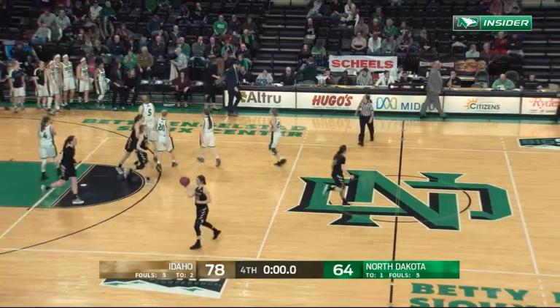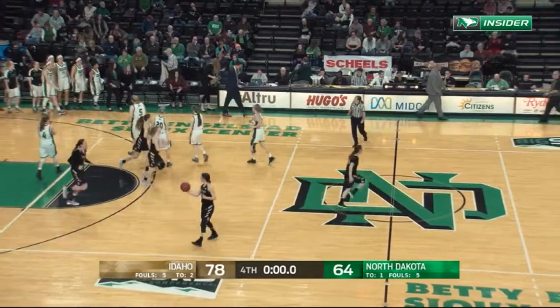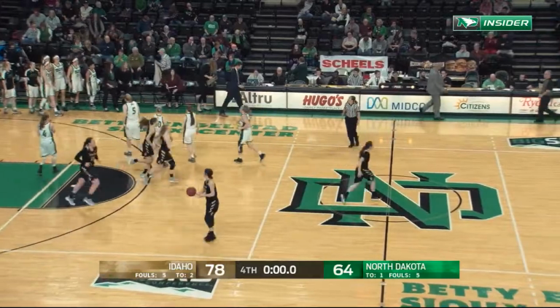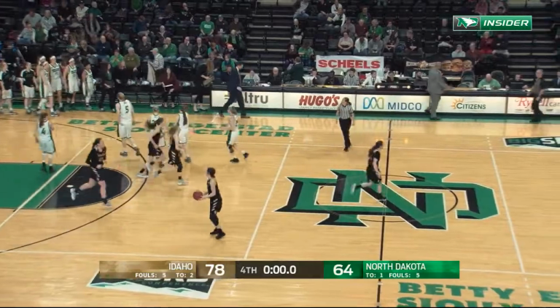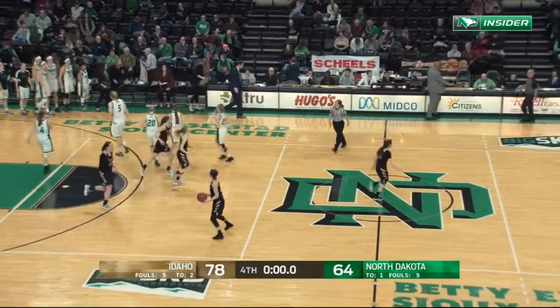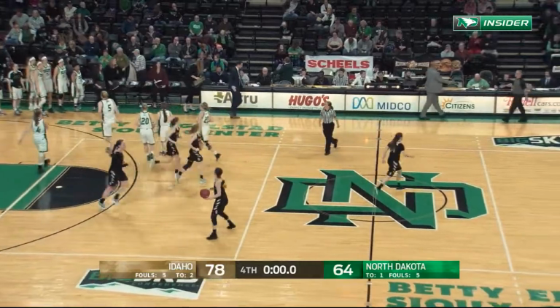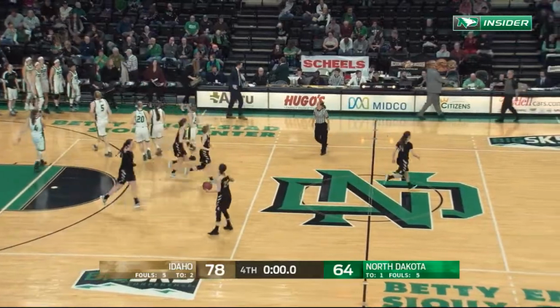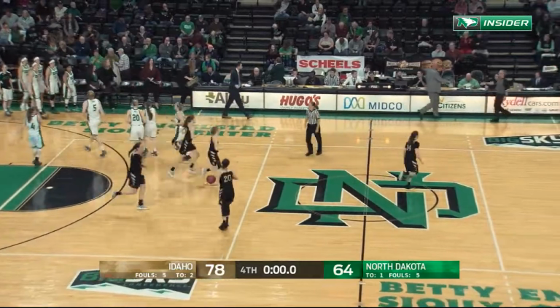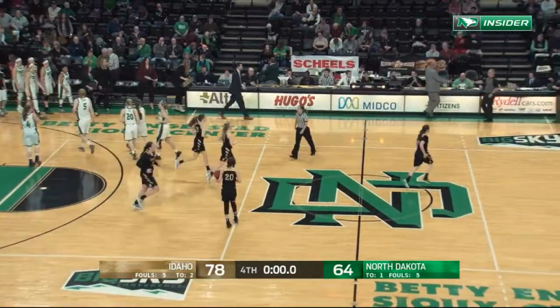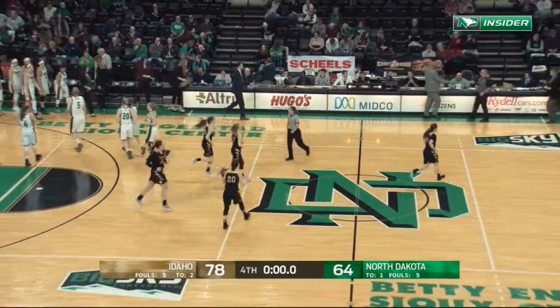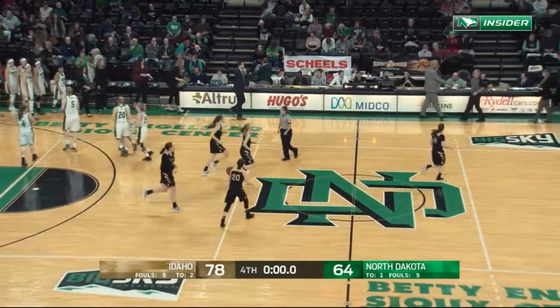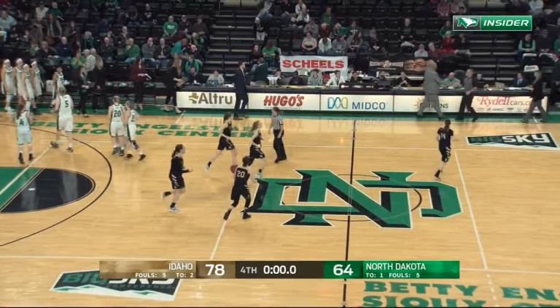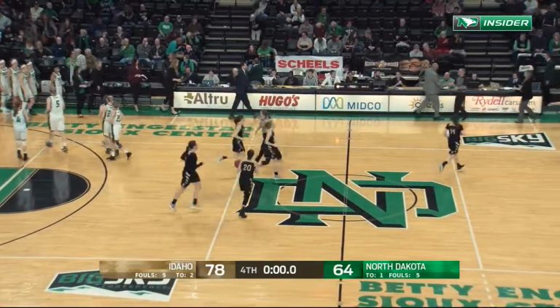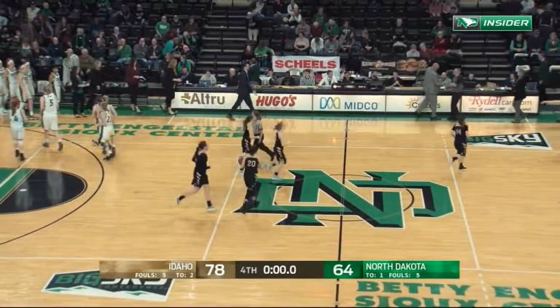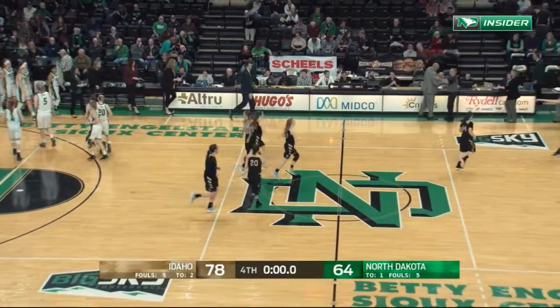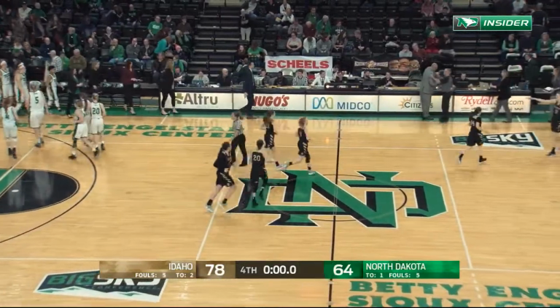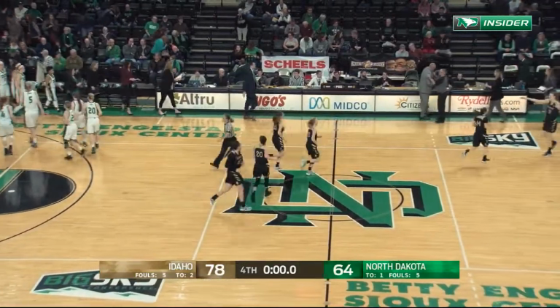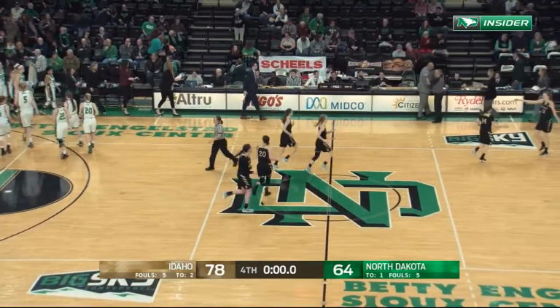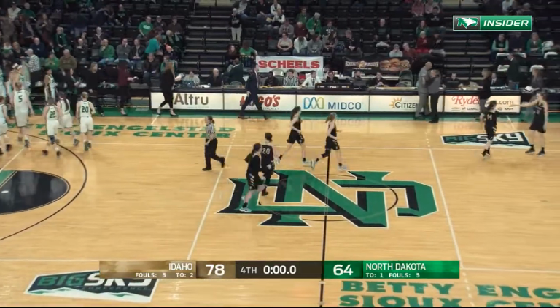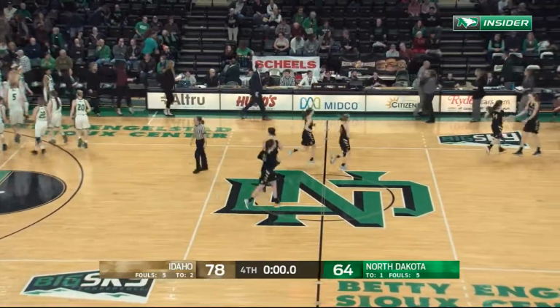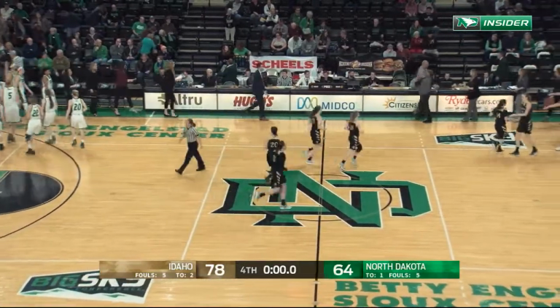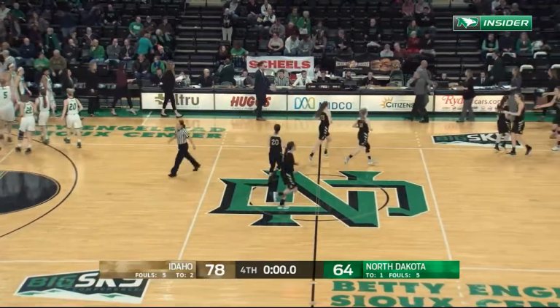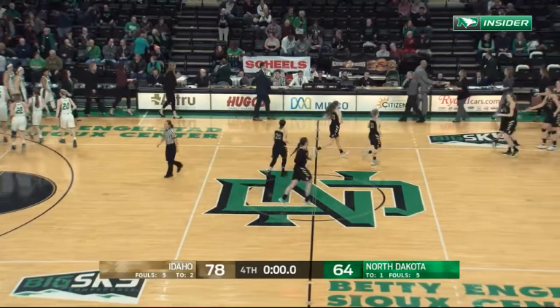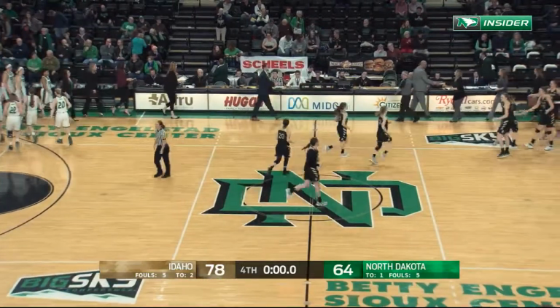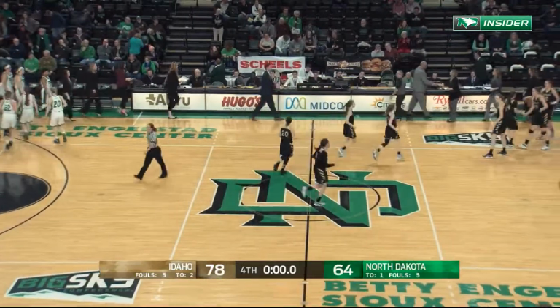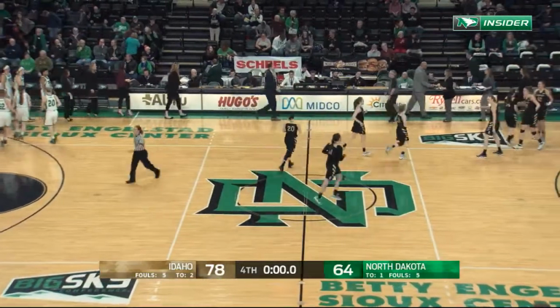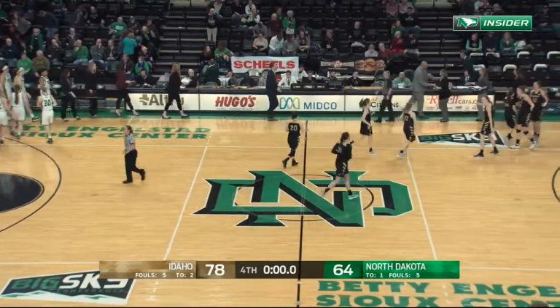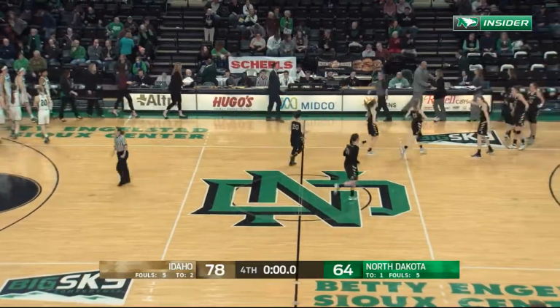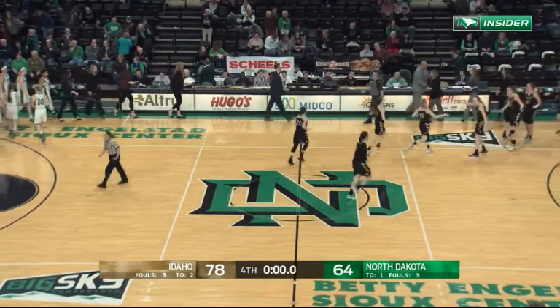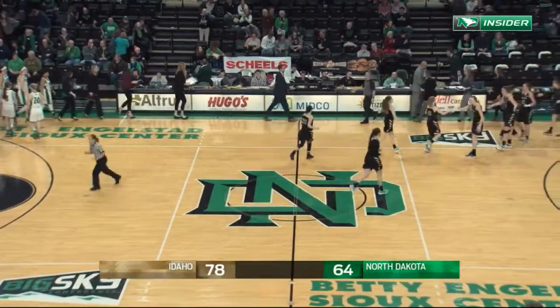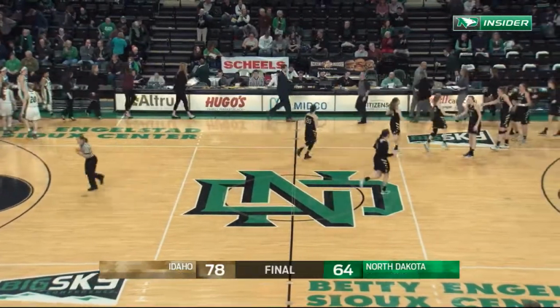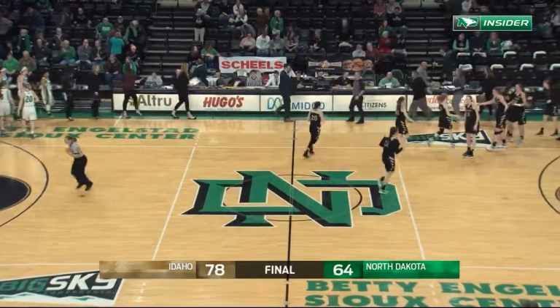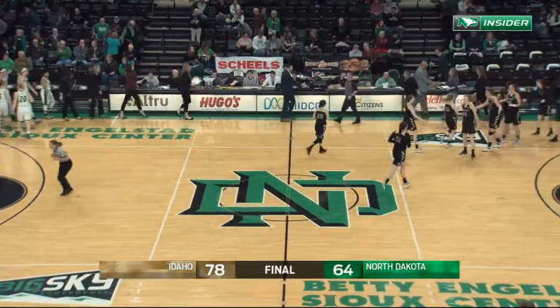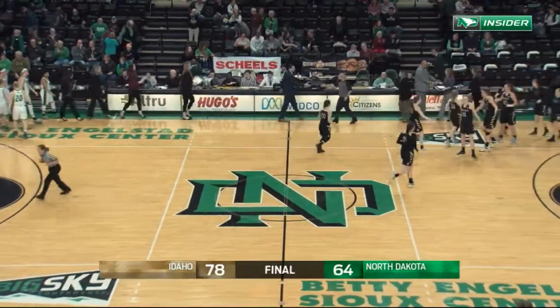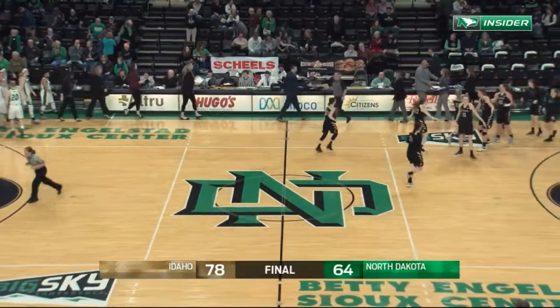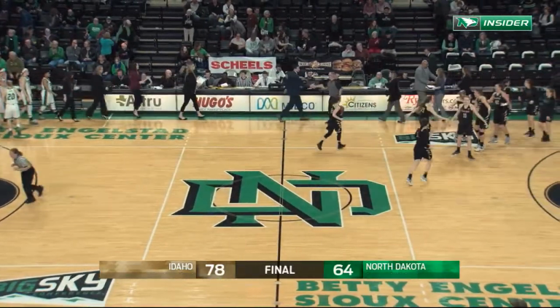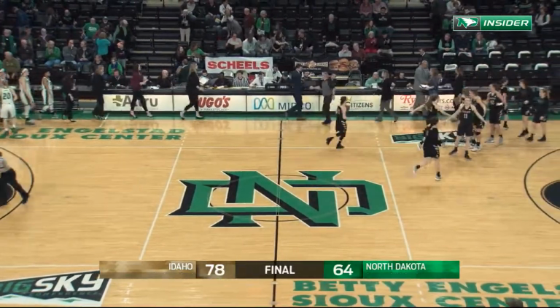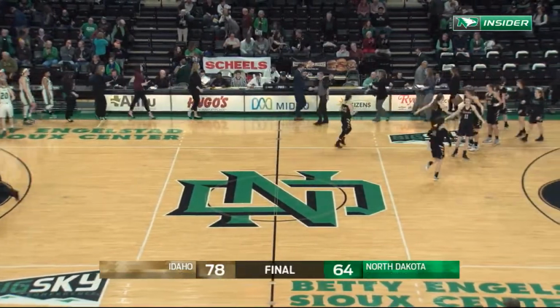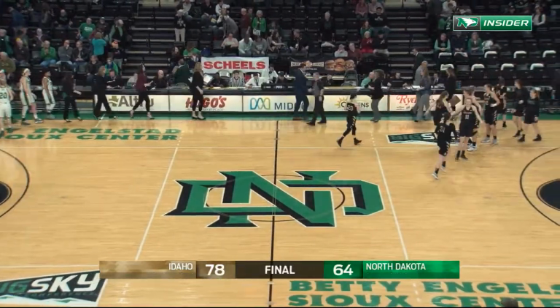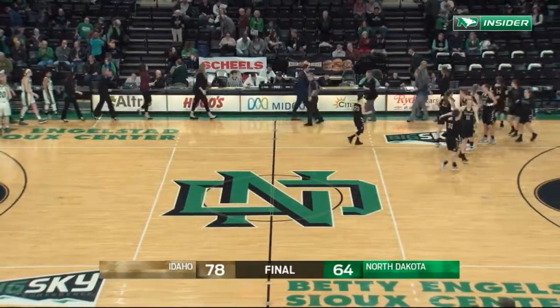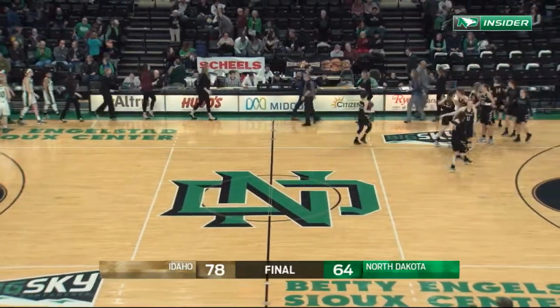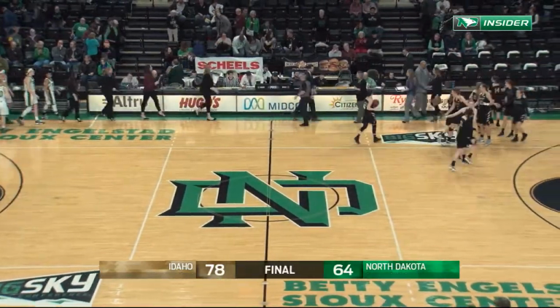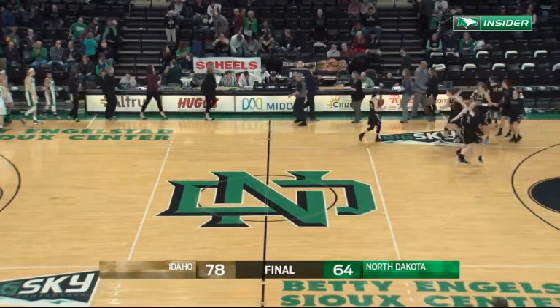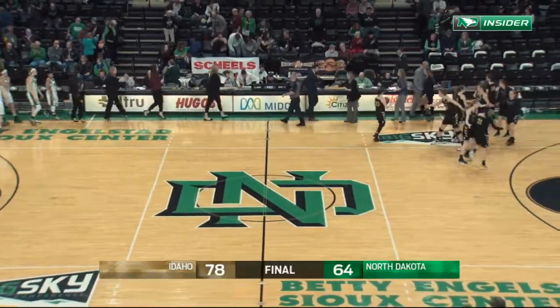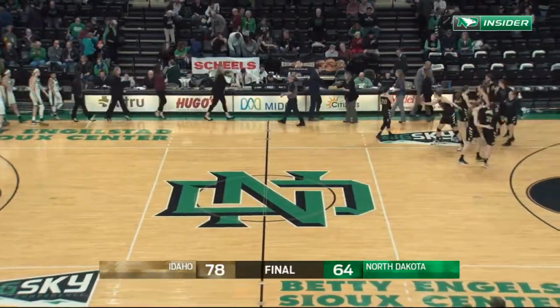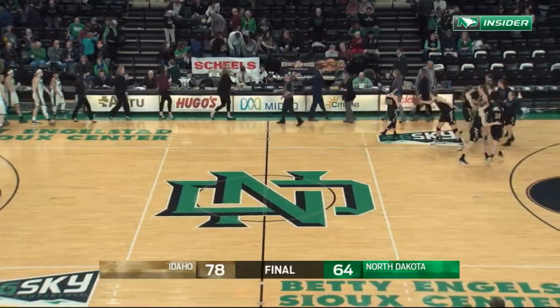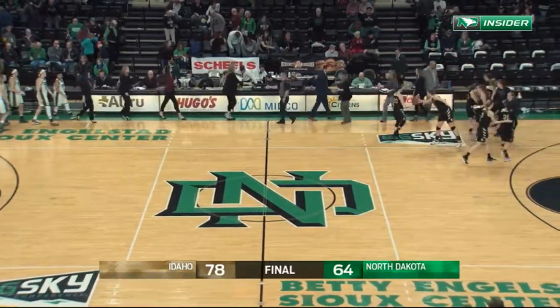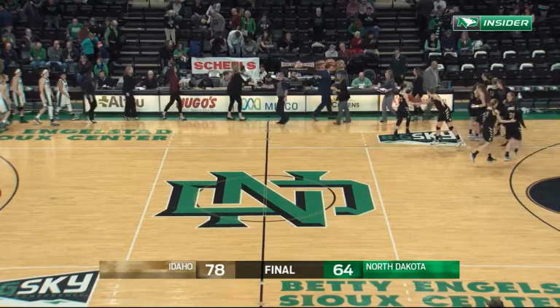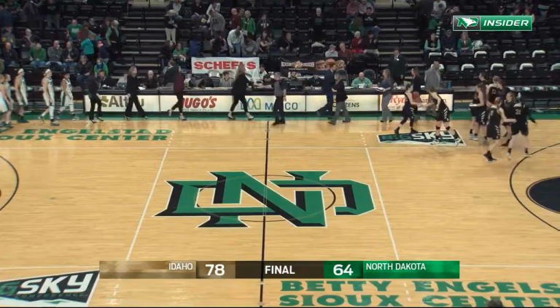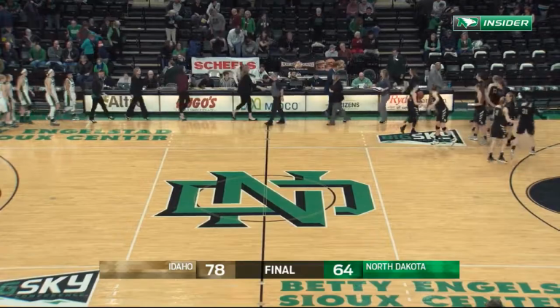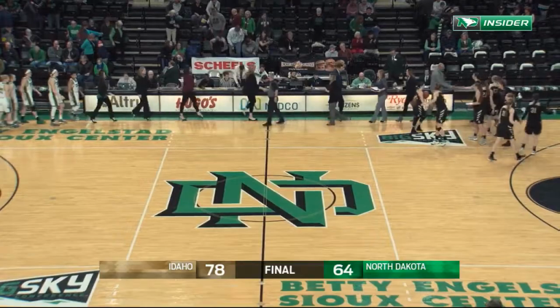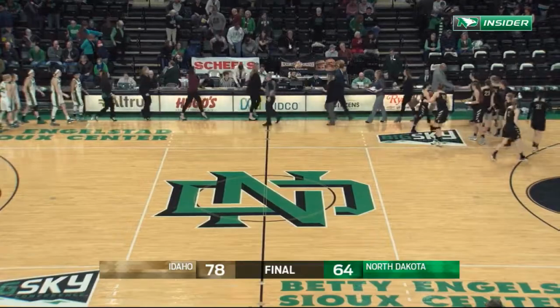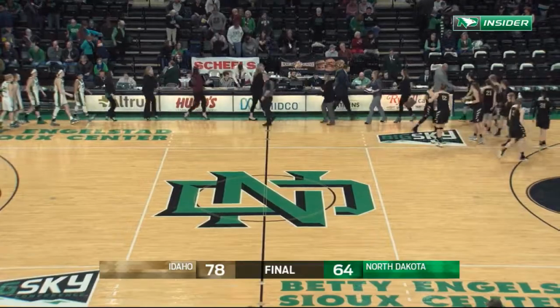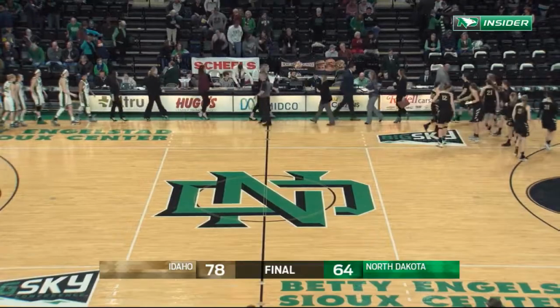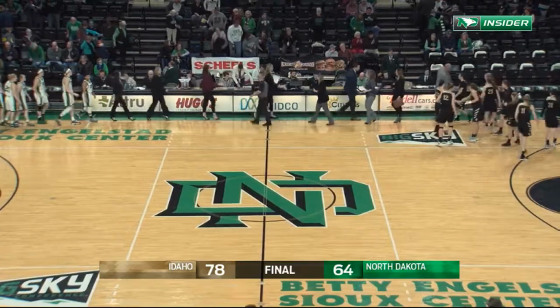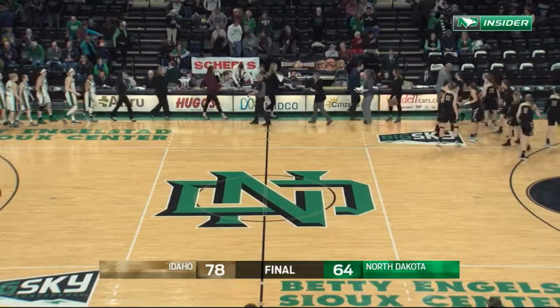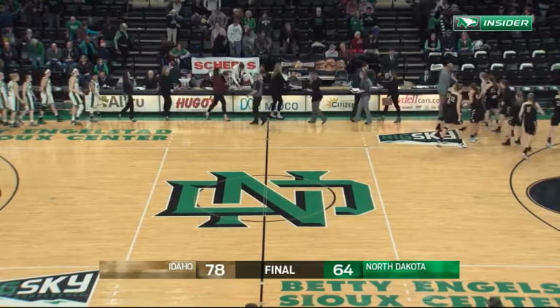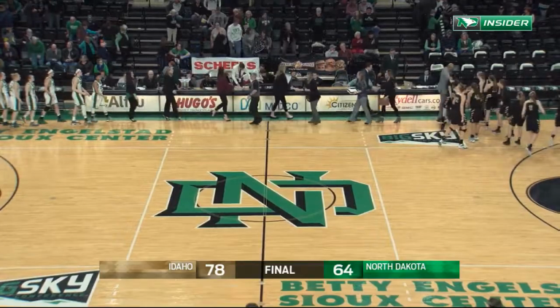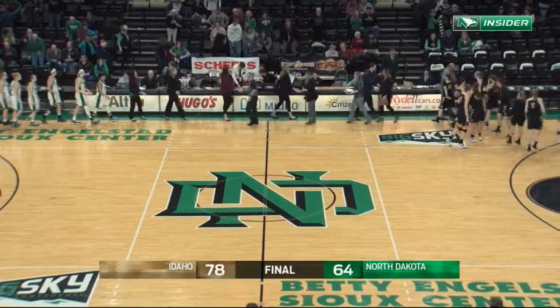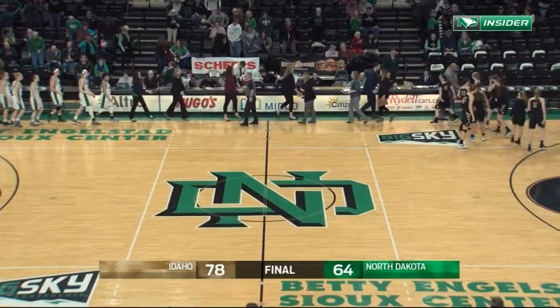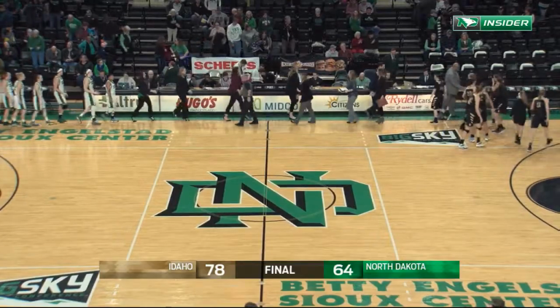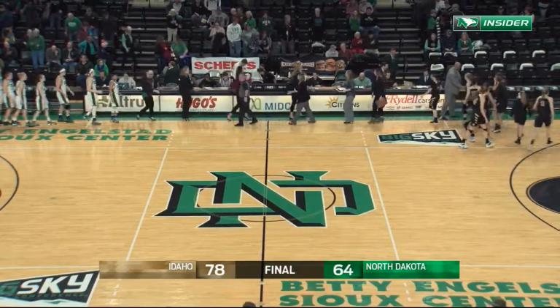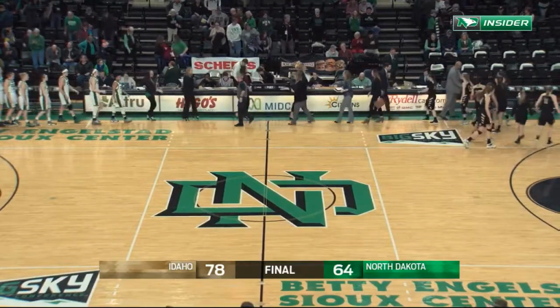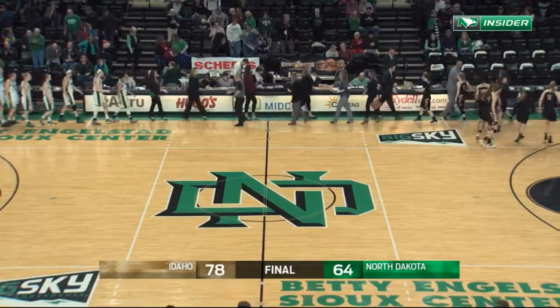Idaho with an impressive performance from deep, including a triple-double performance from Michaela Ferencz.